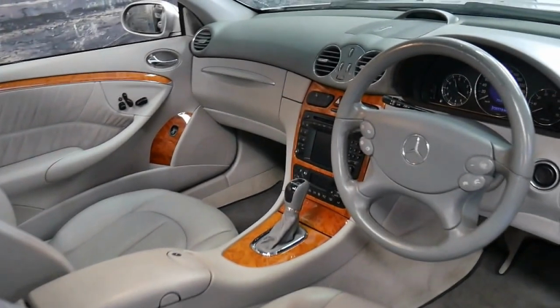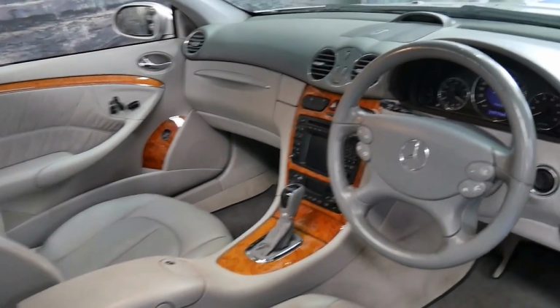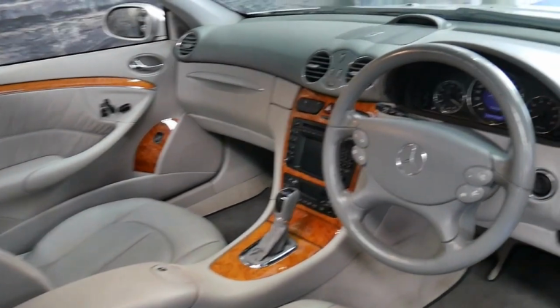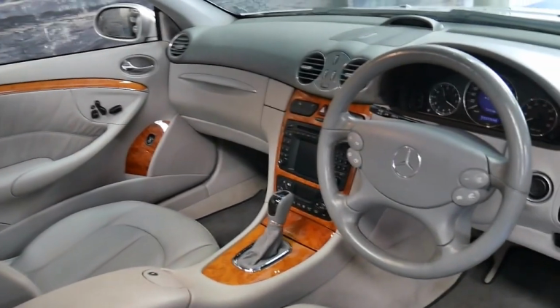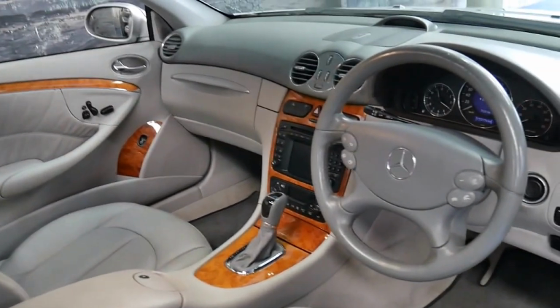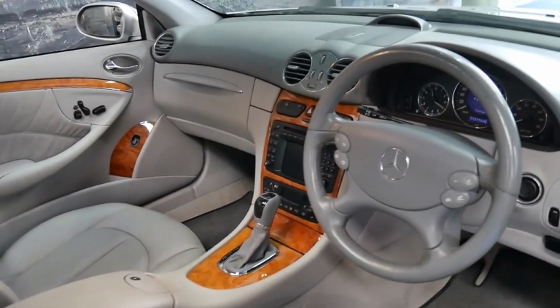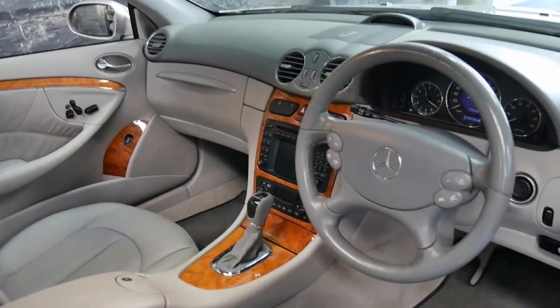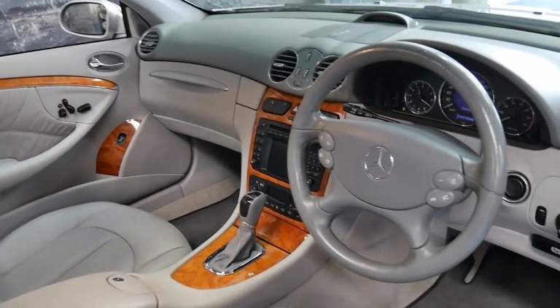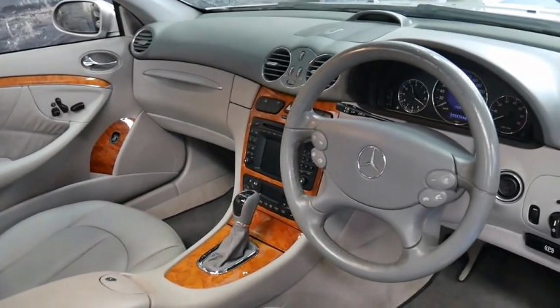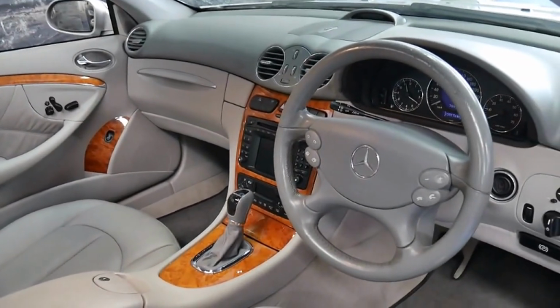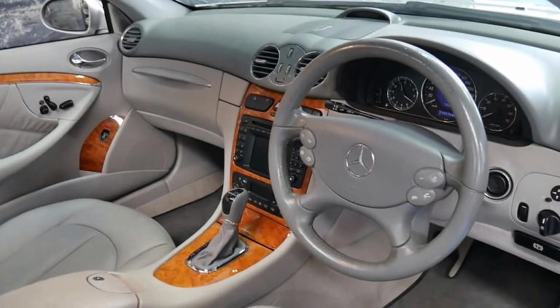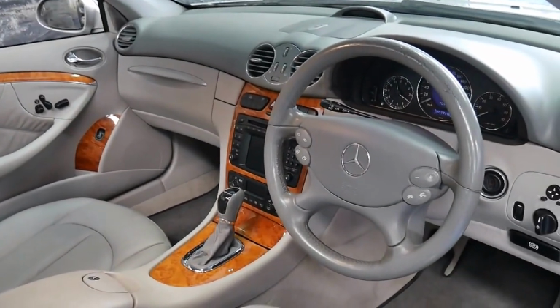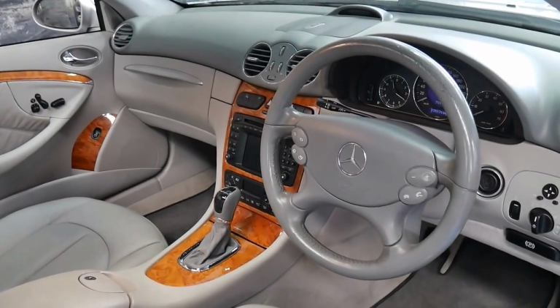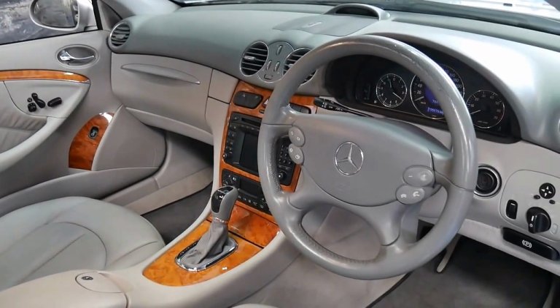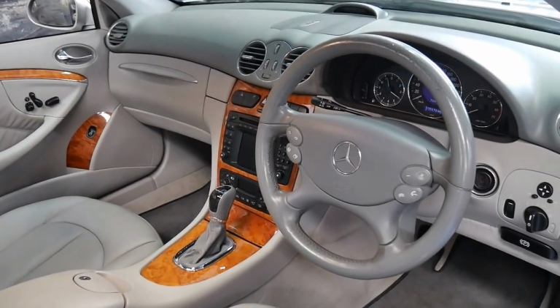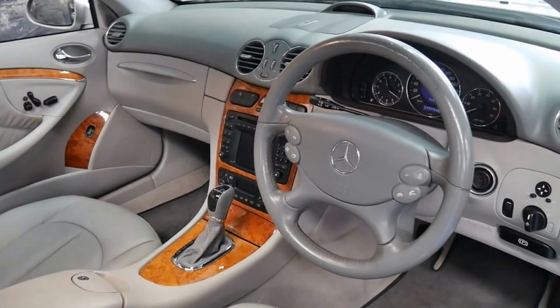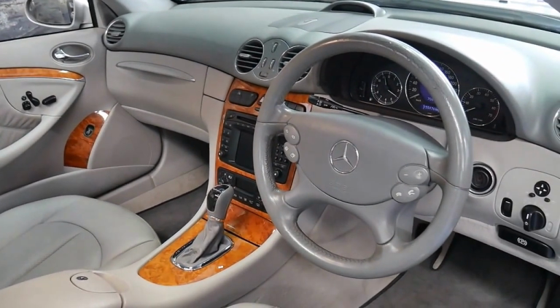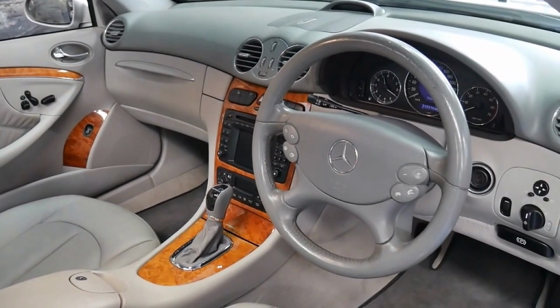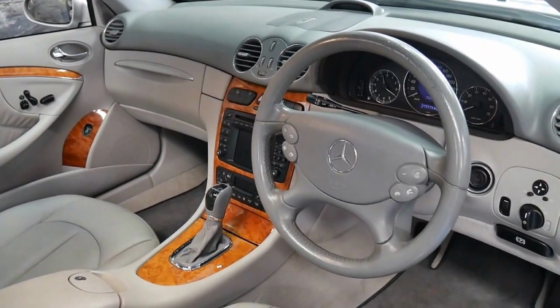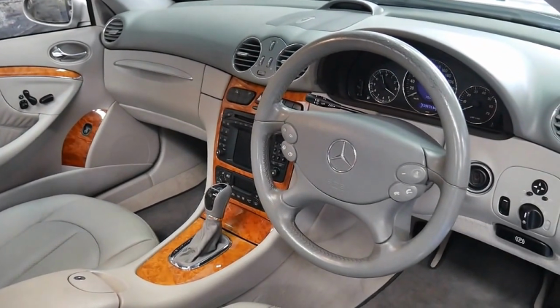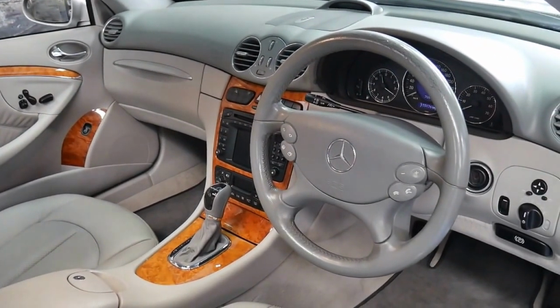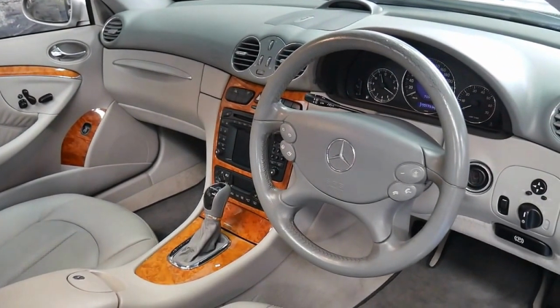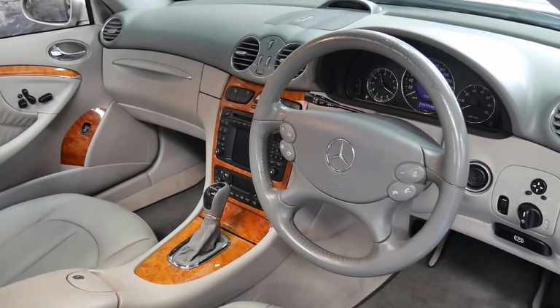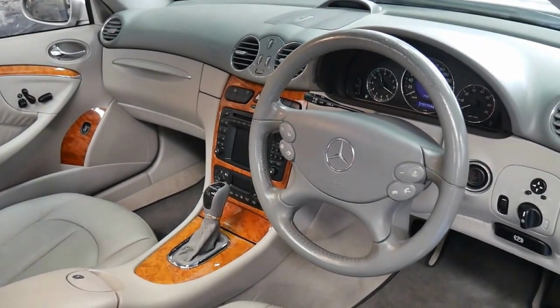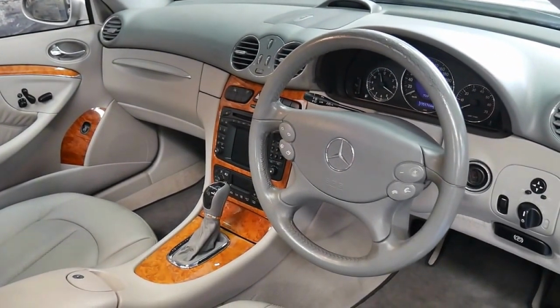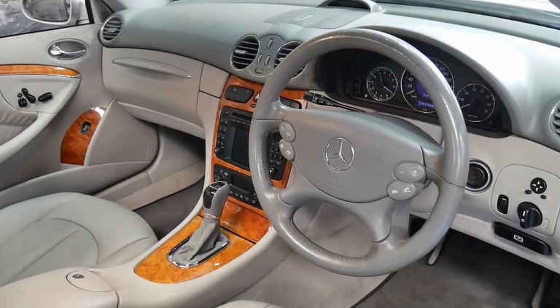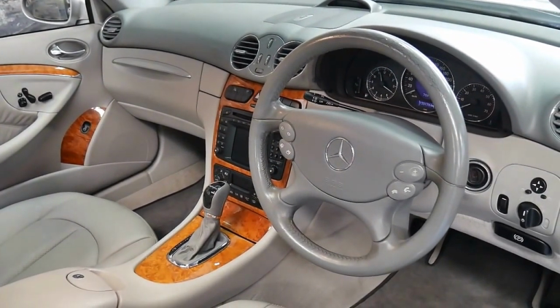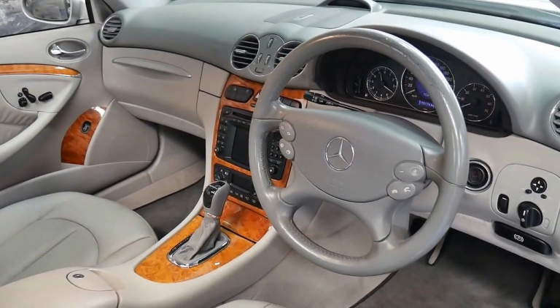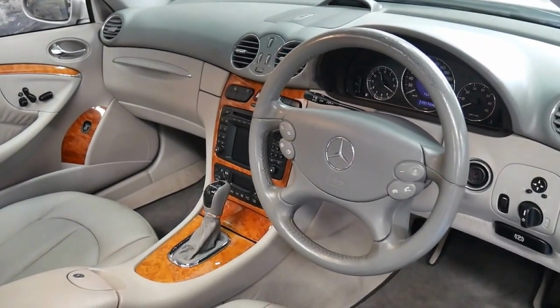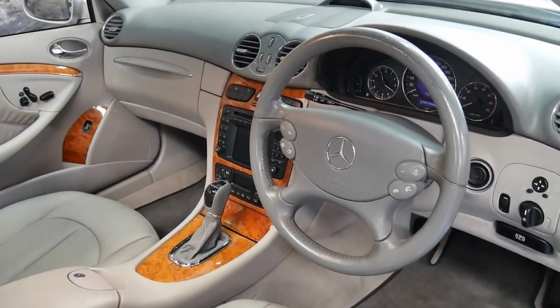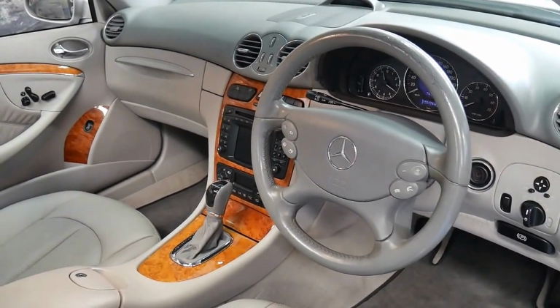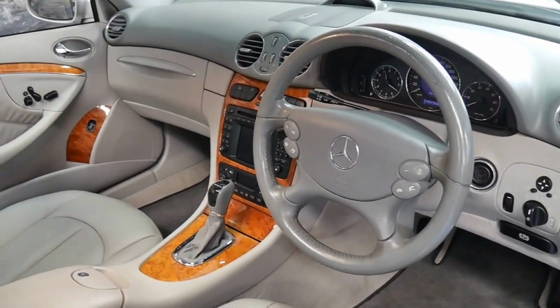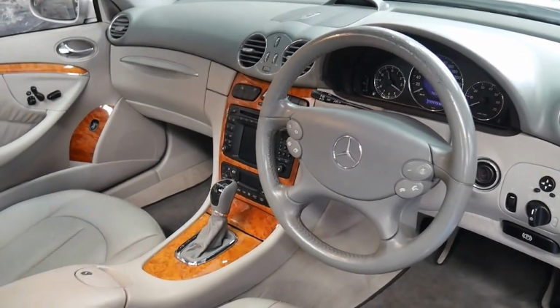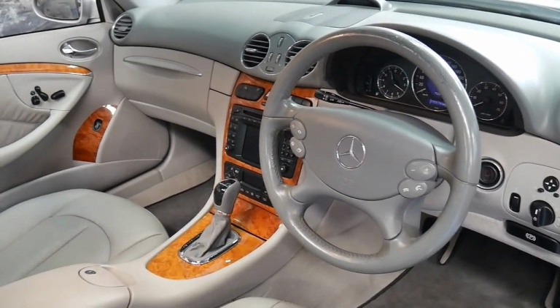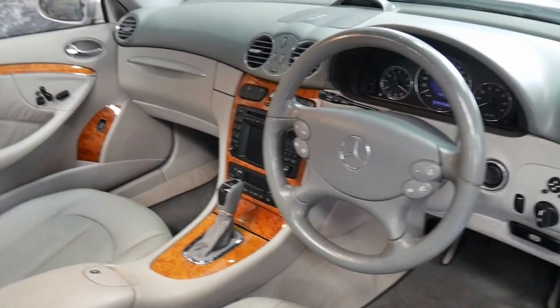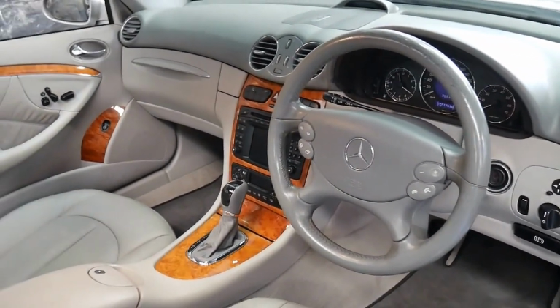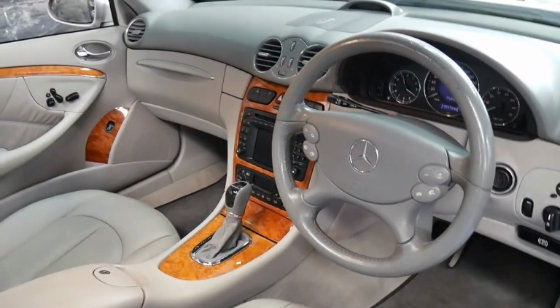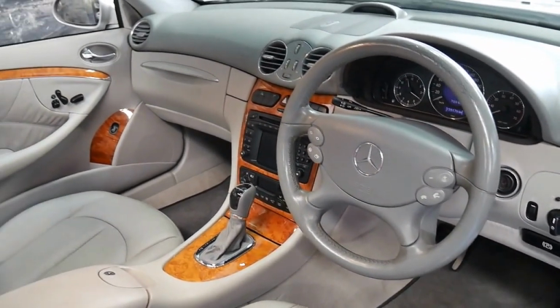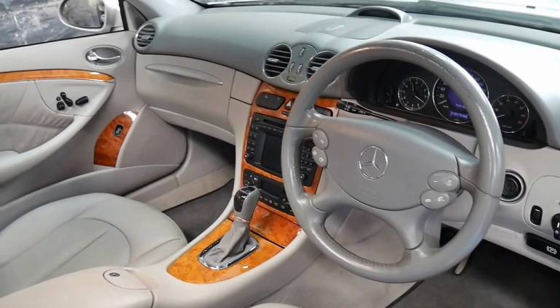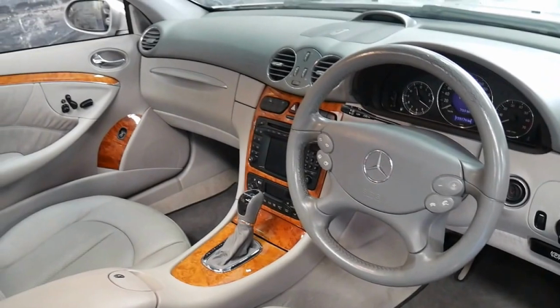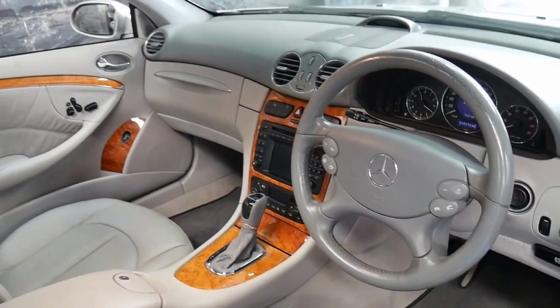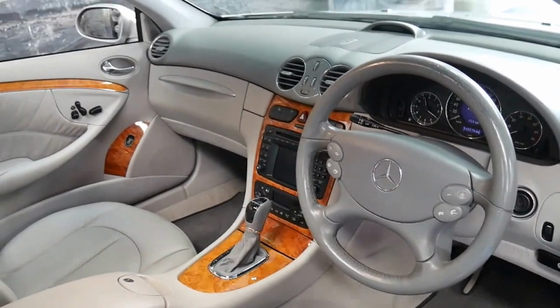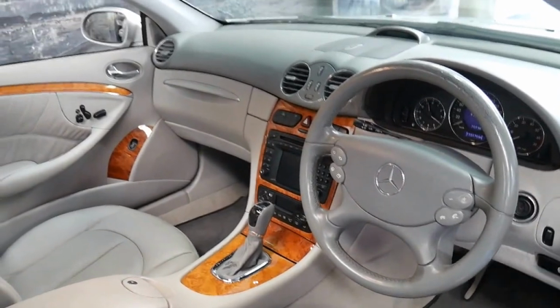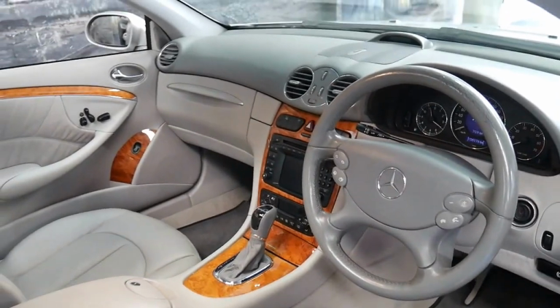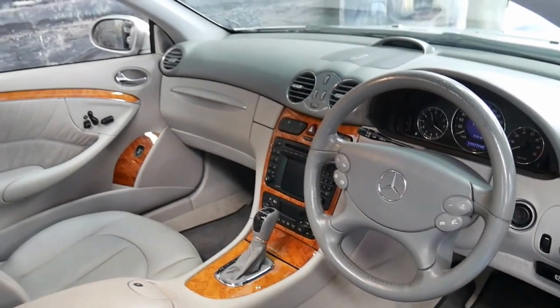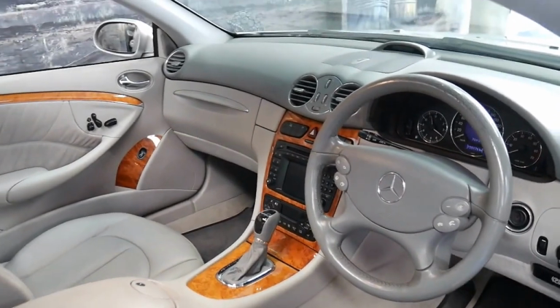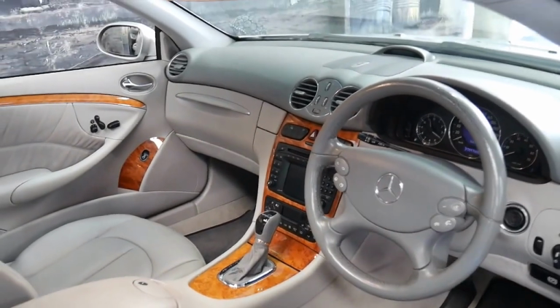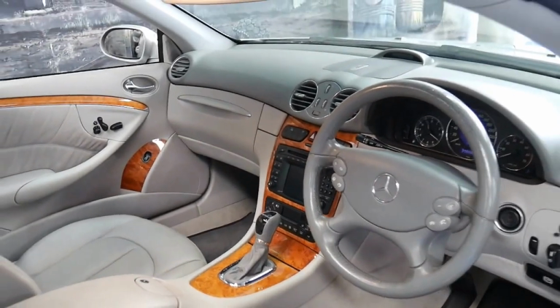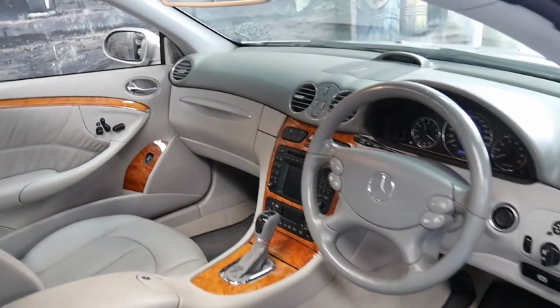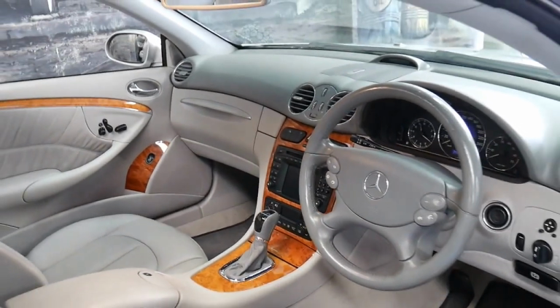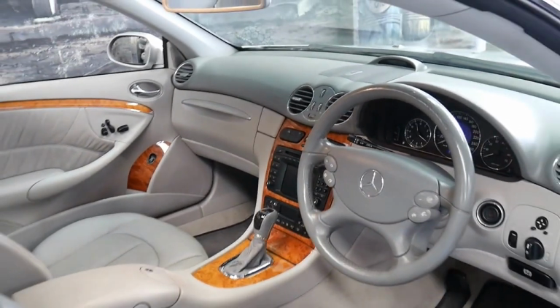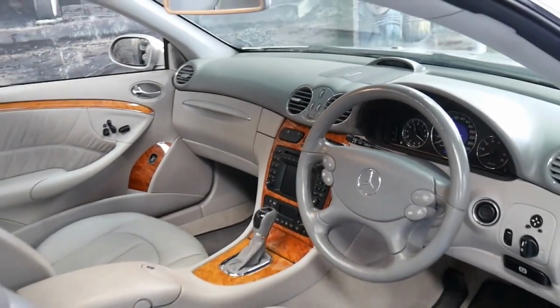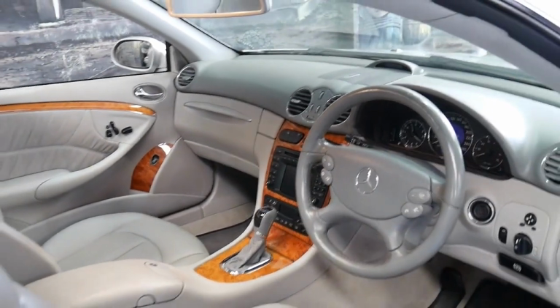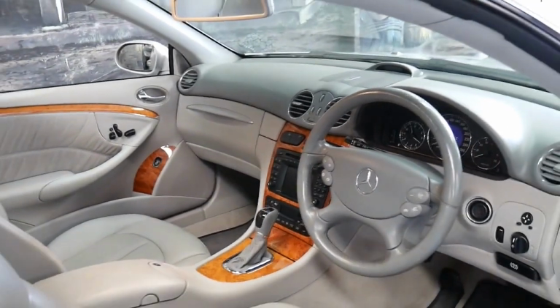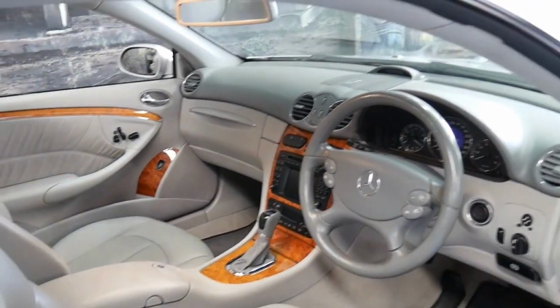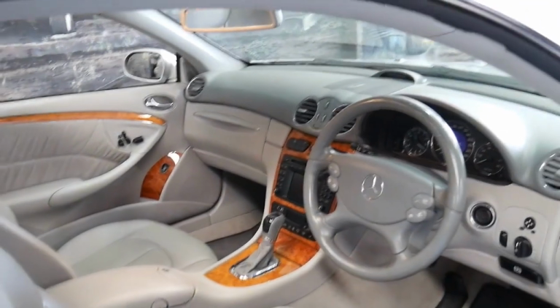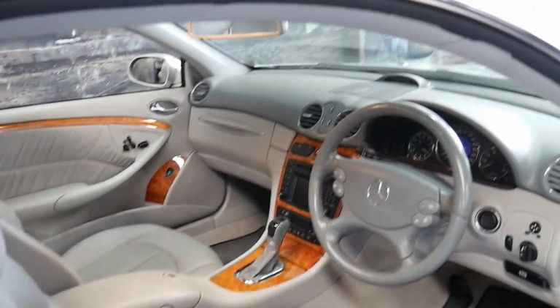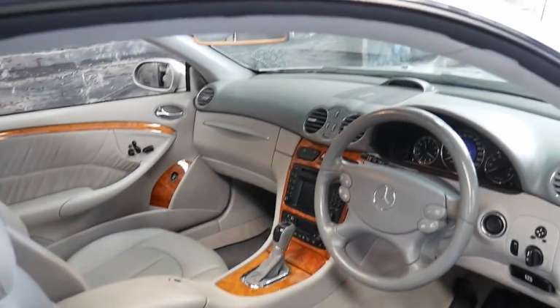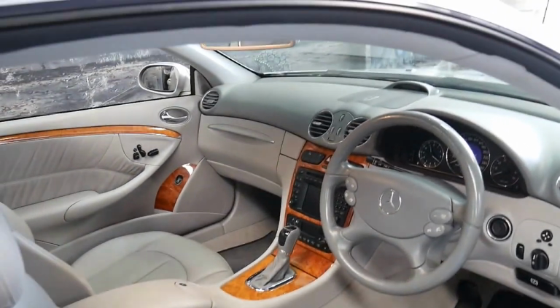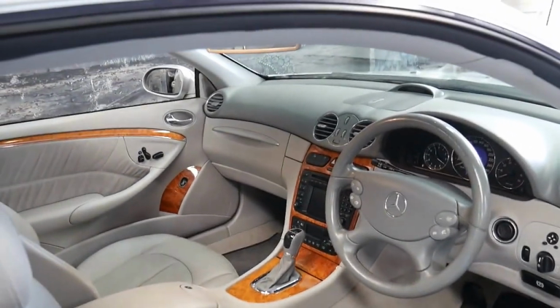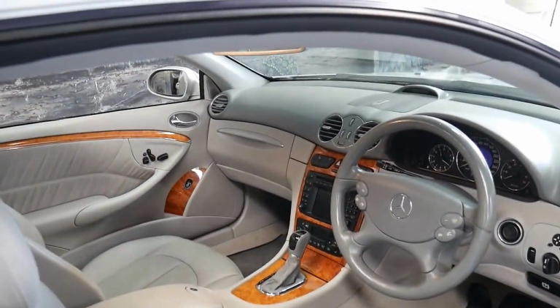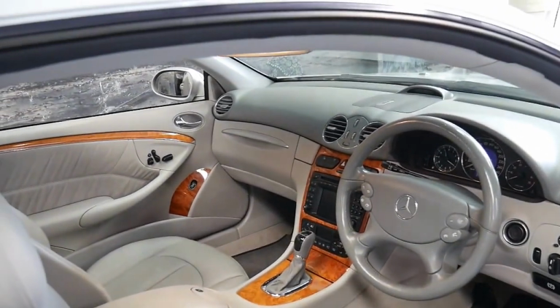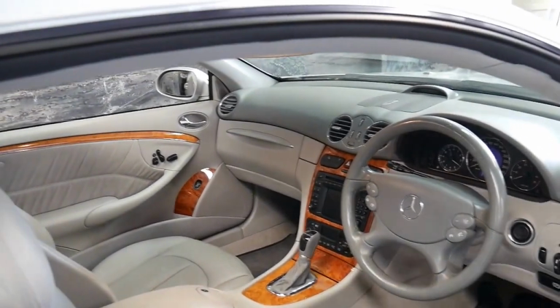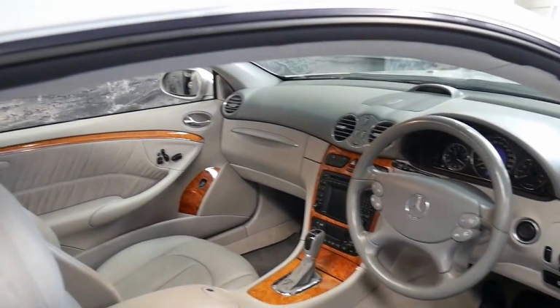It's also got navigation, cruise control, automatic headlights, dual zone climate control, and the list goes on.